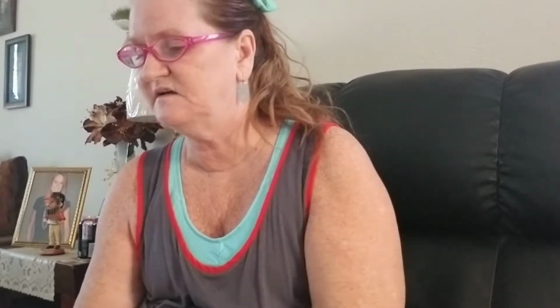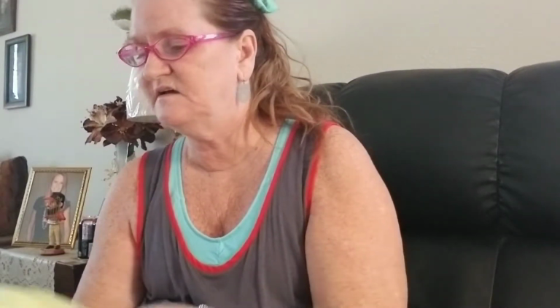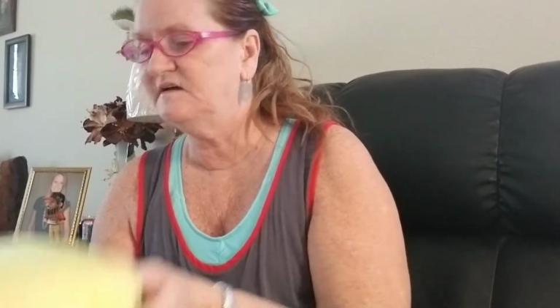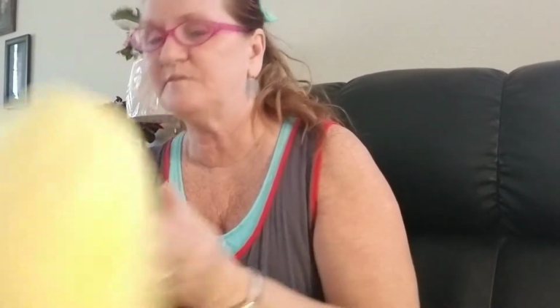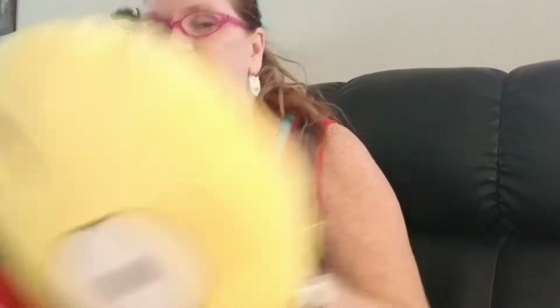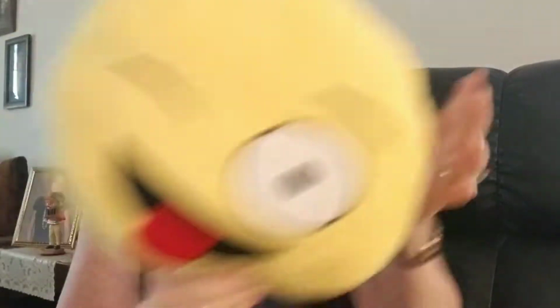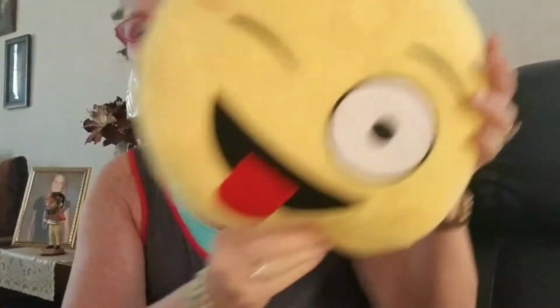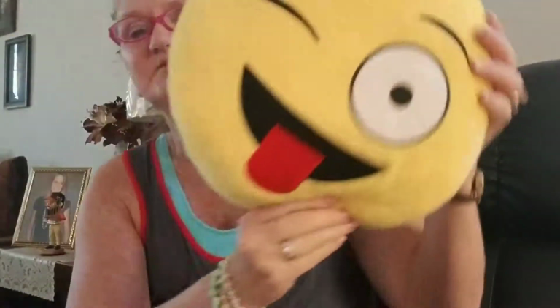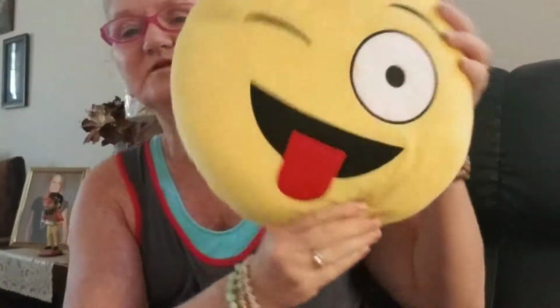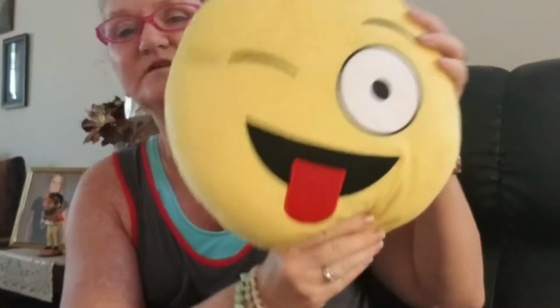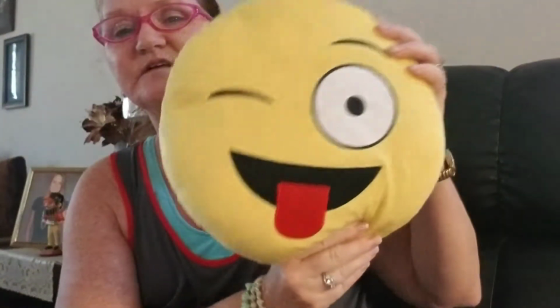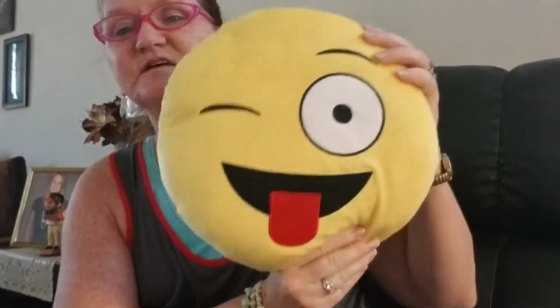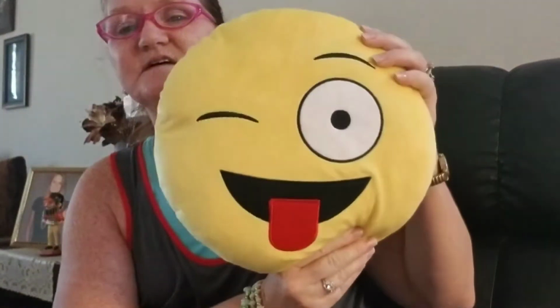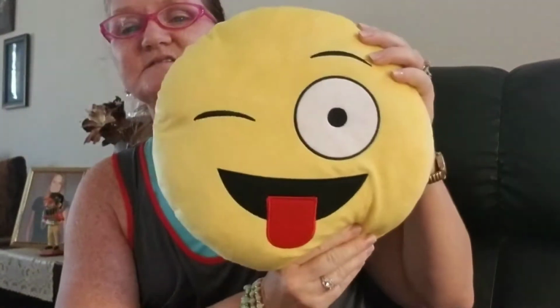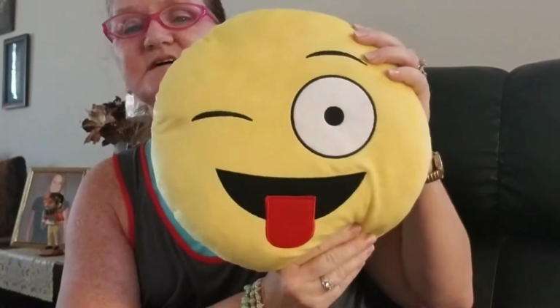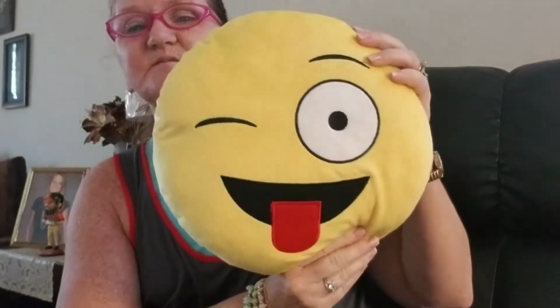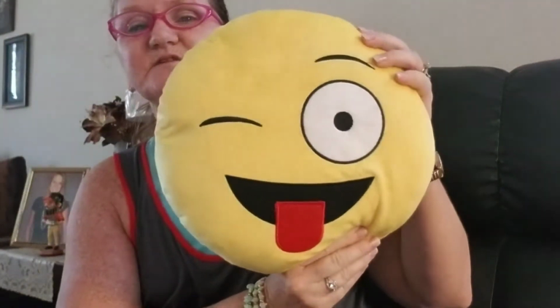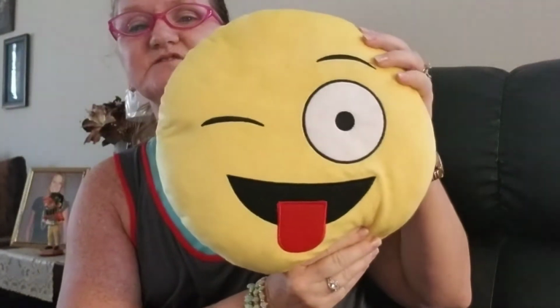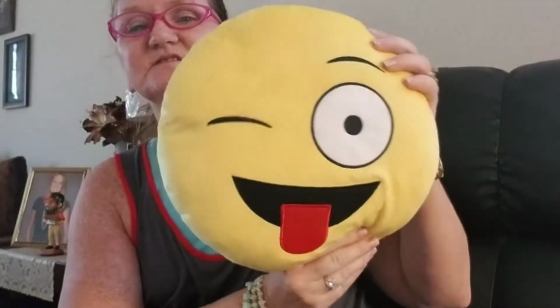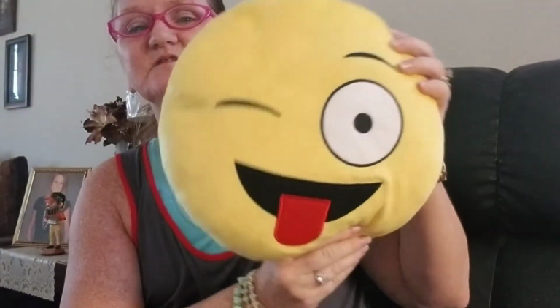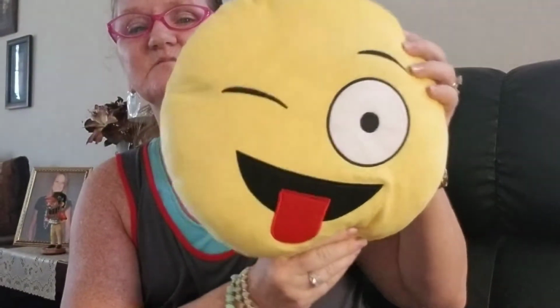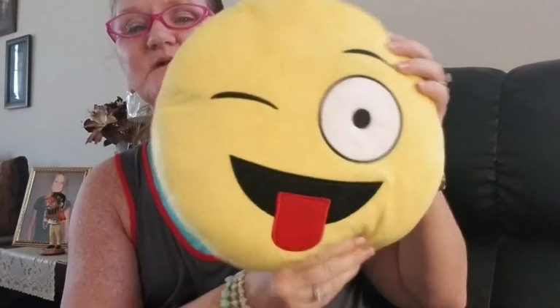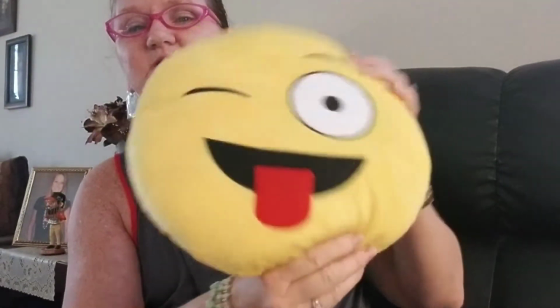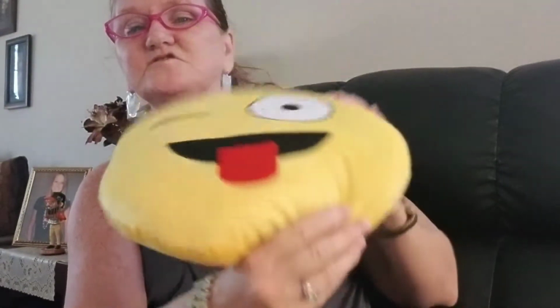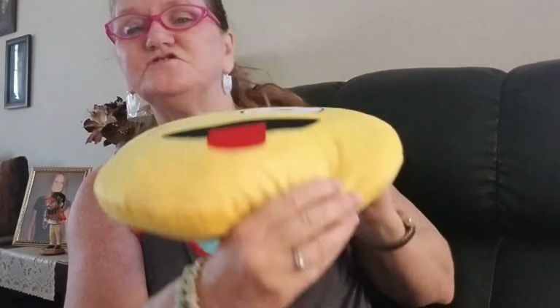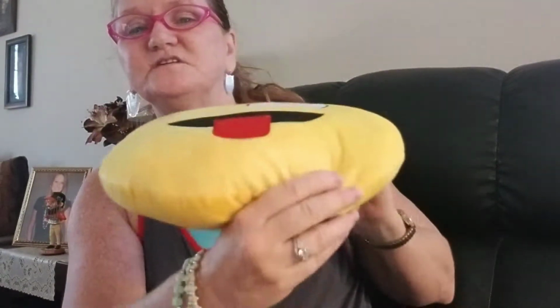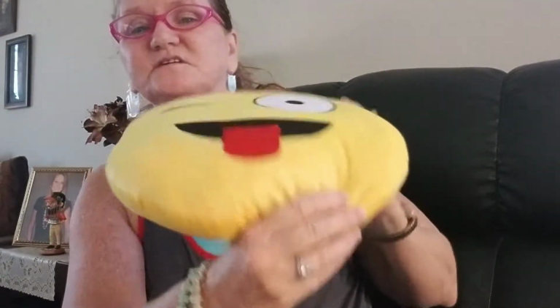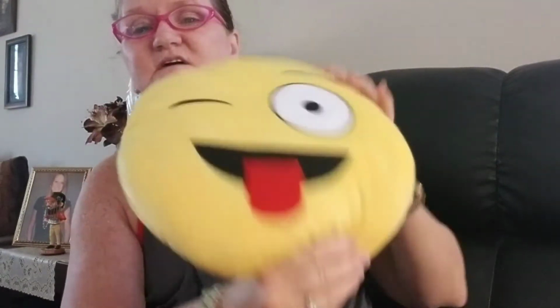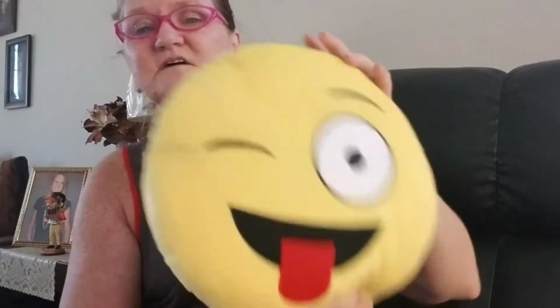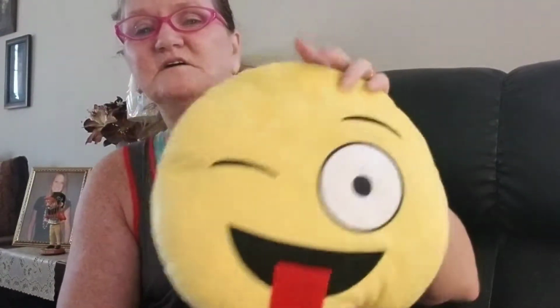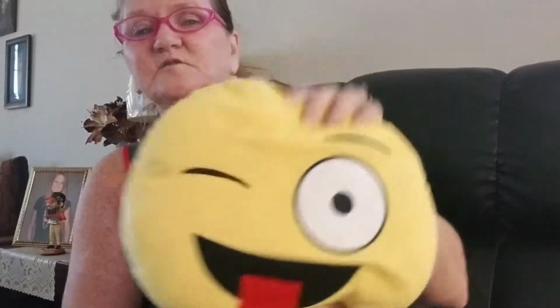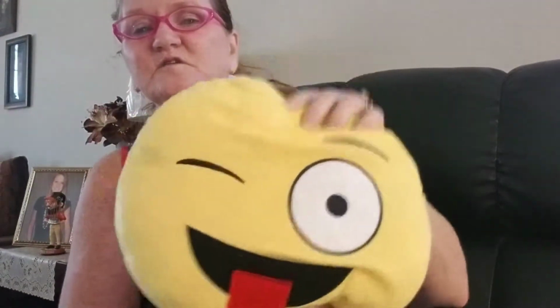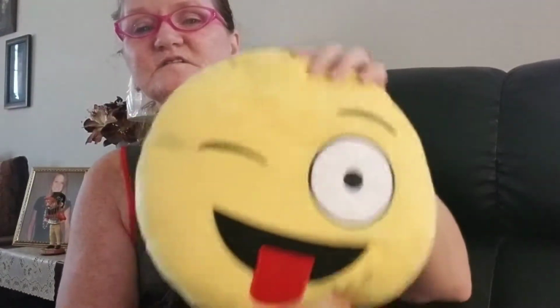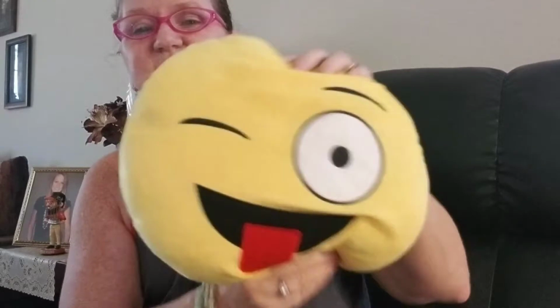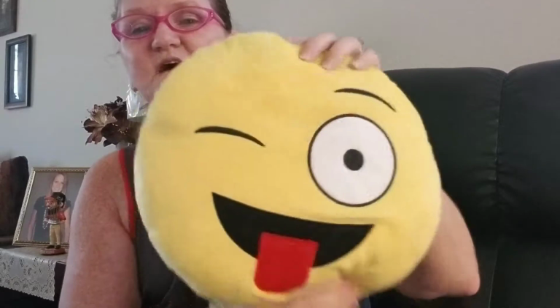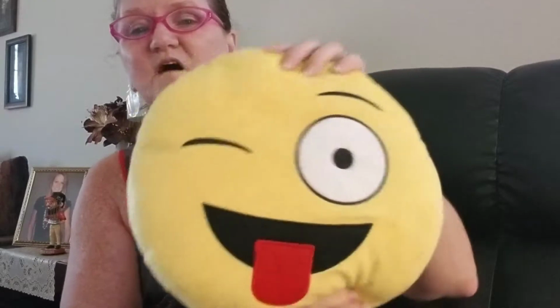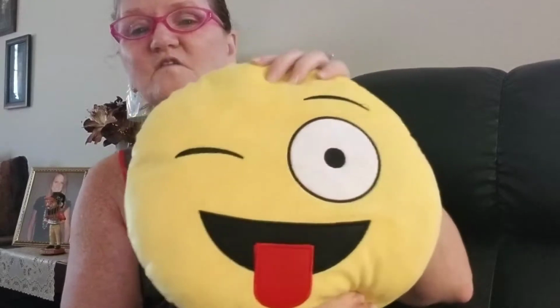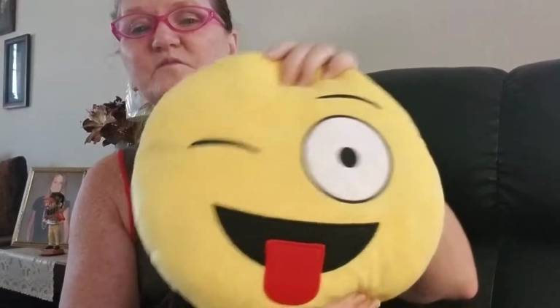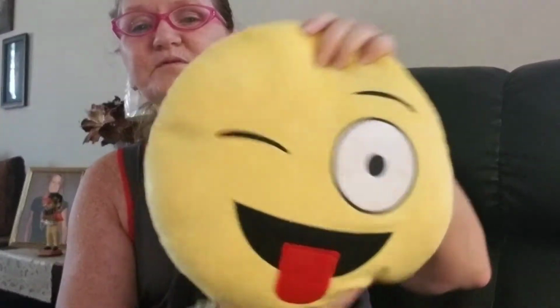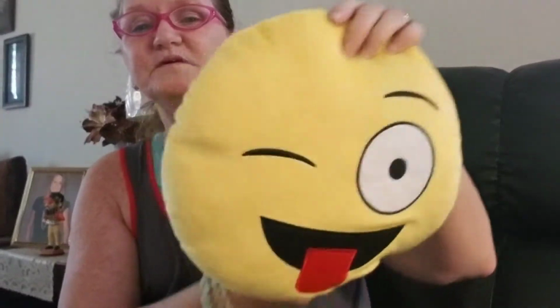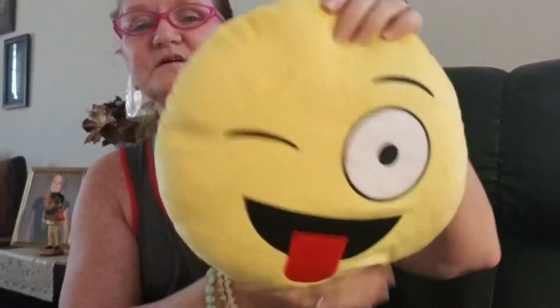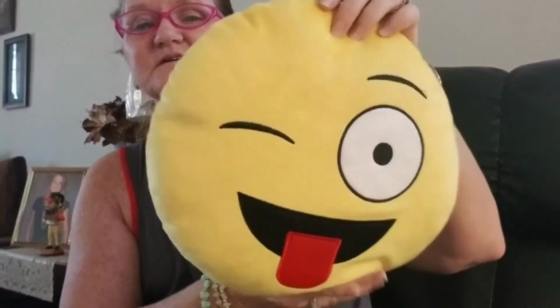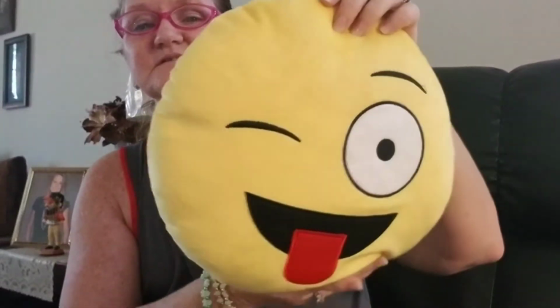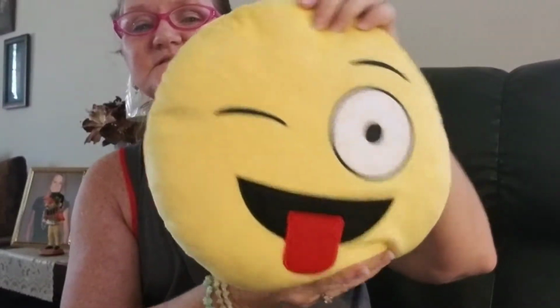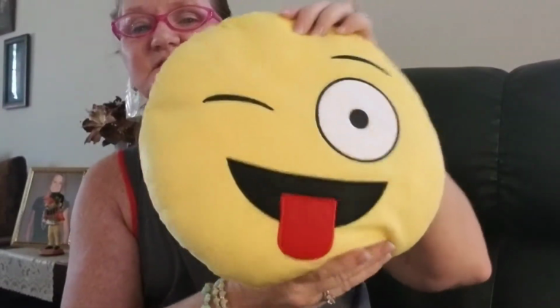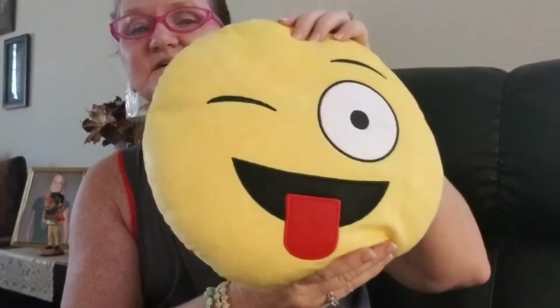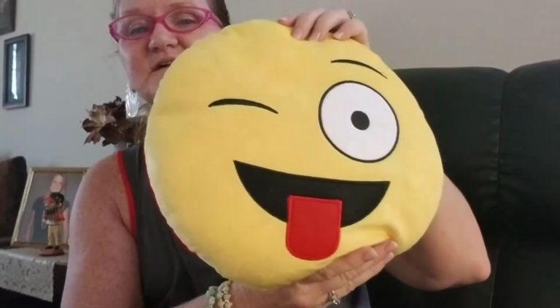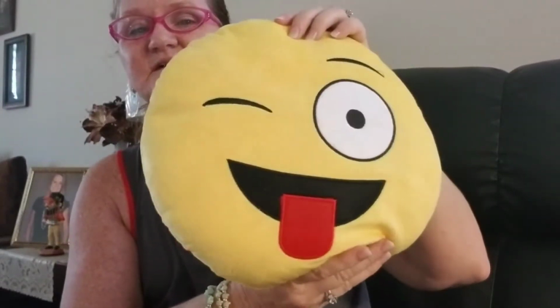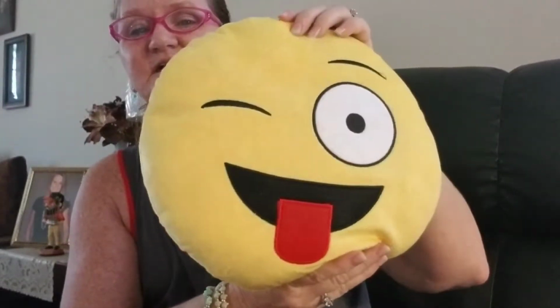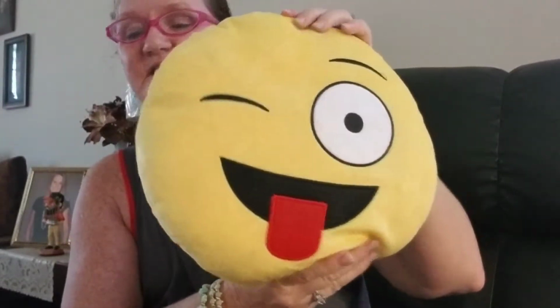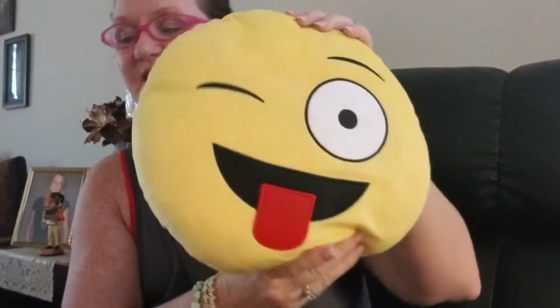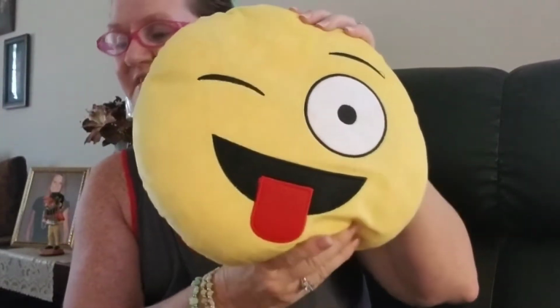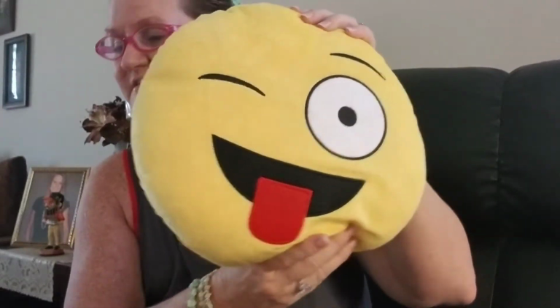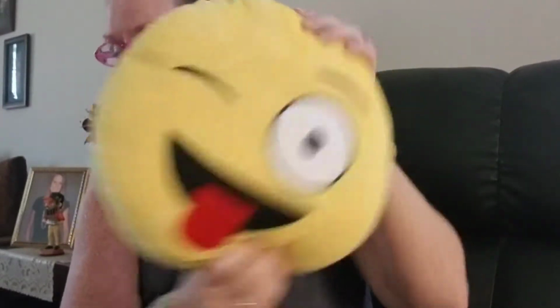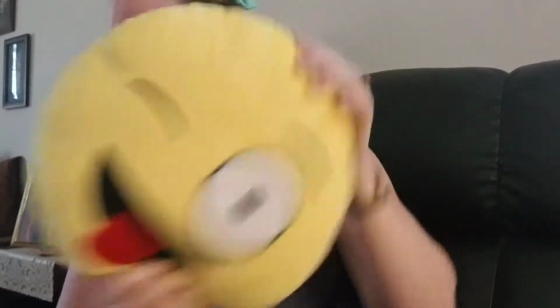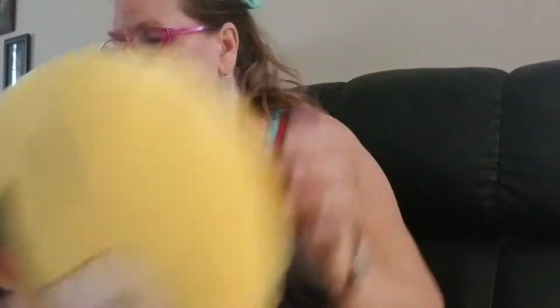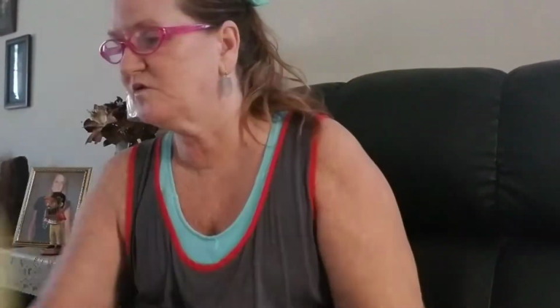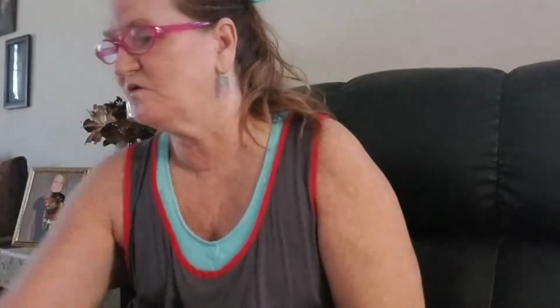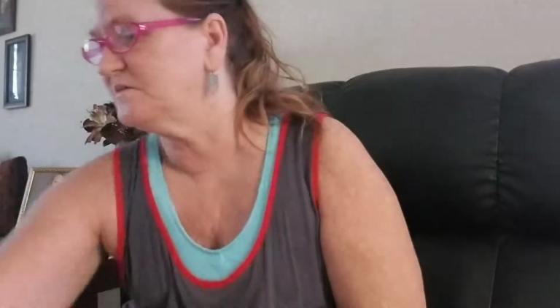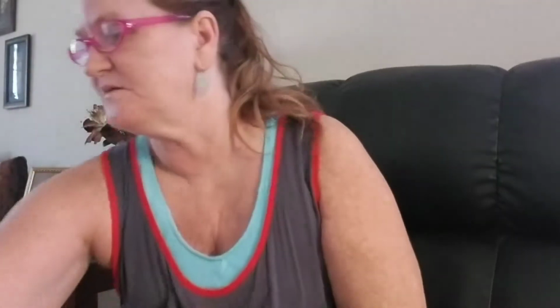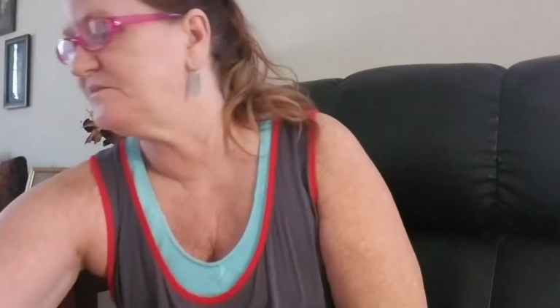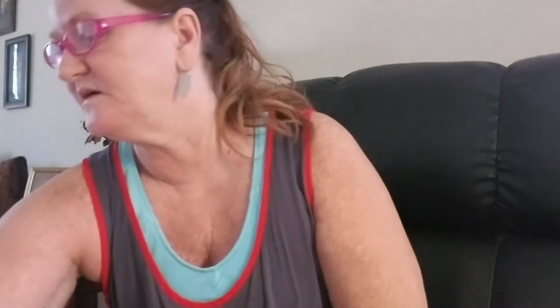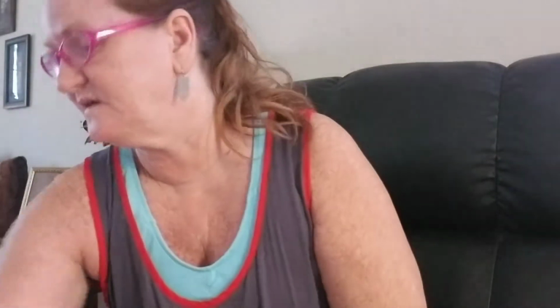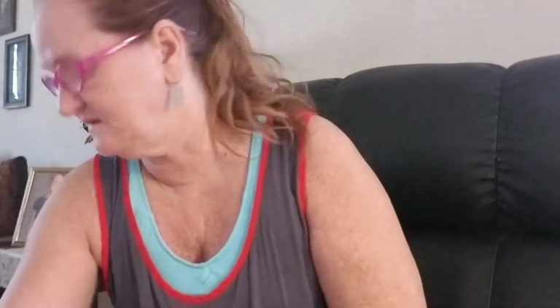I picked up one of these little emoji soft pillows. I got this one to go on my bed.